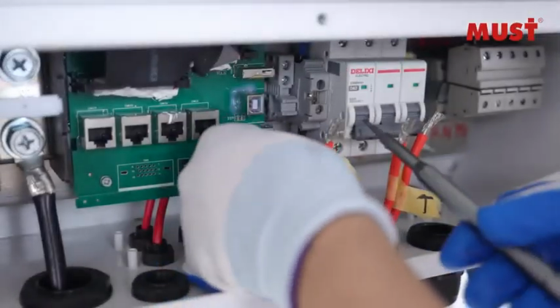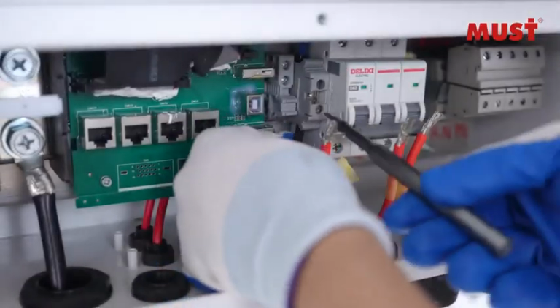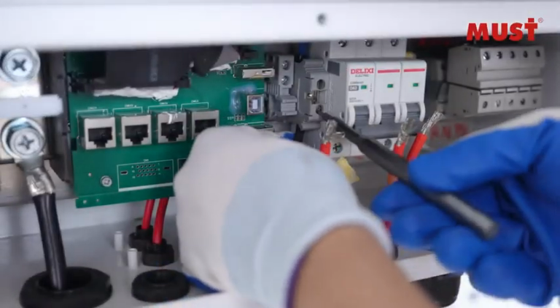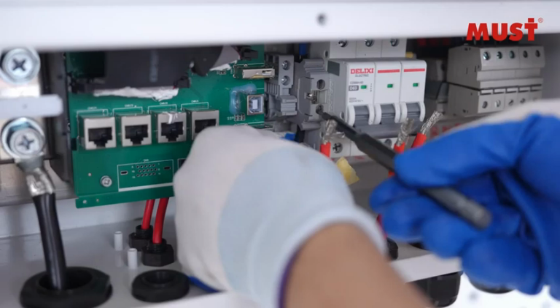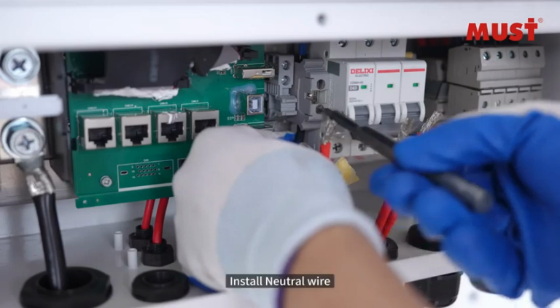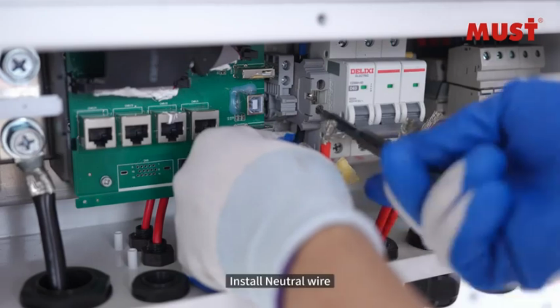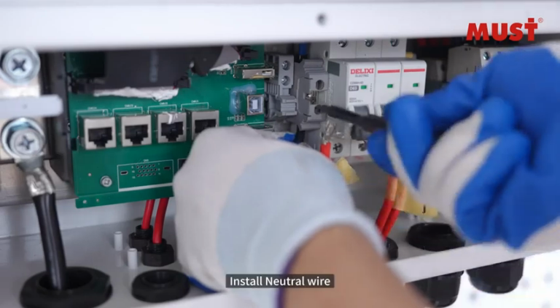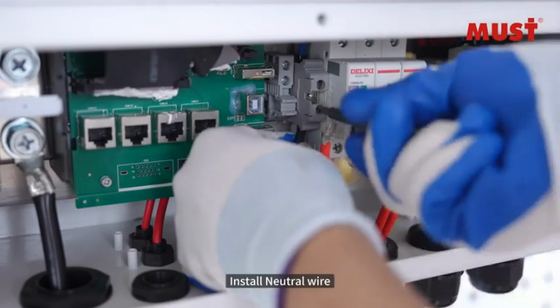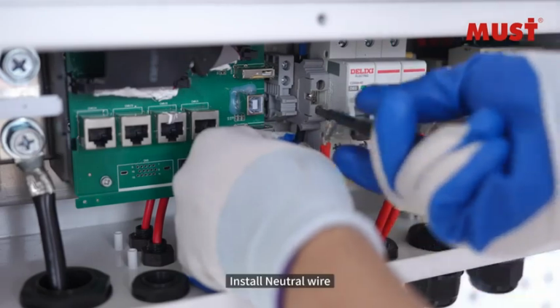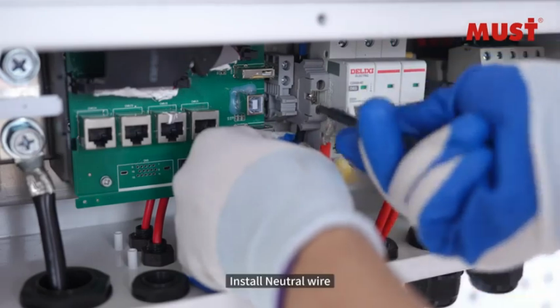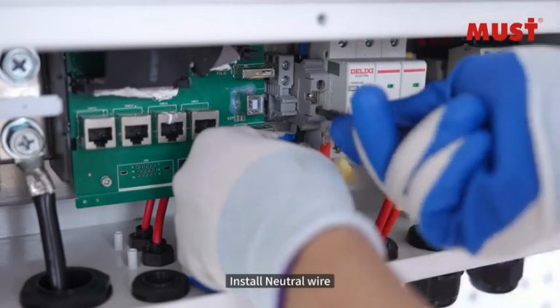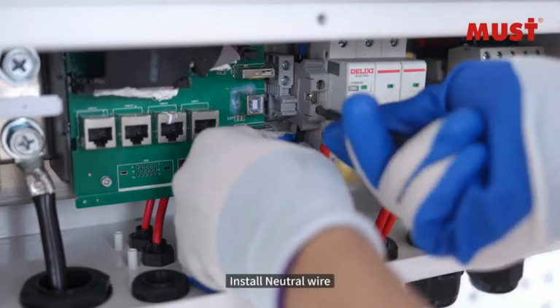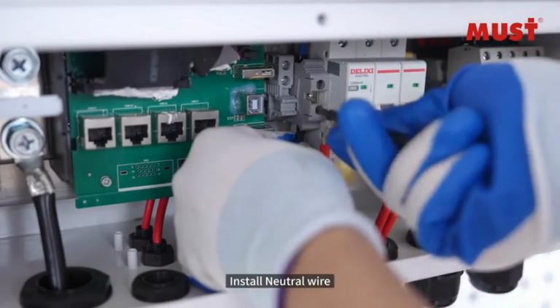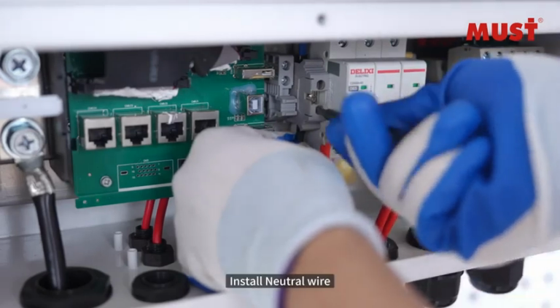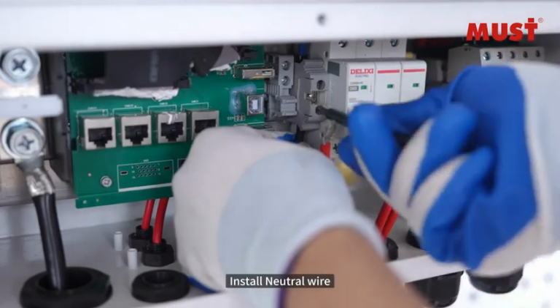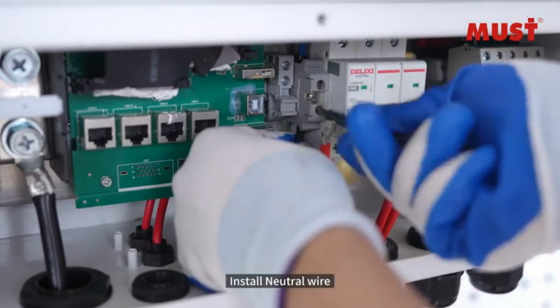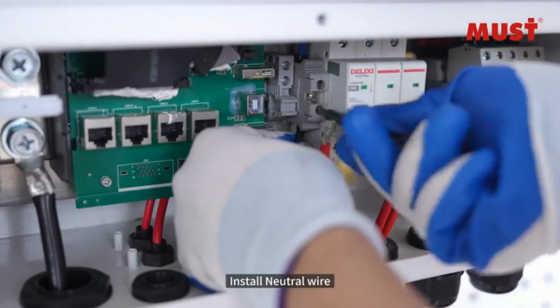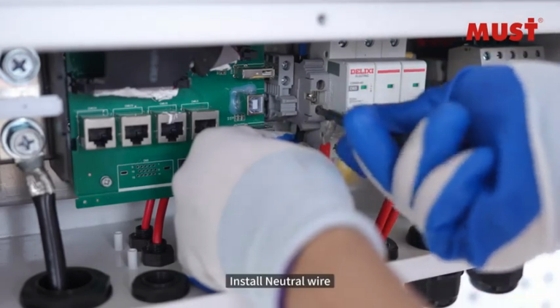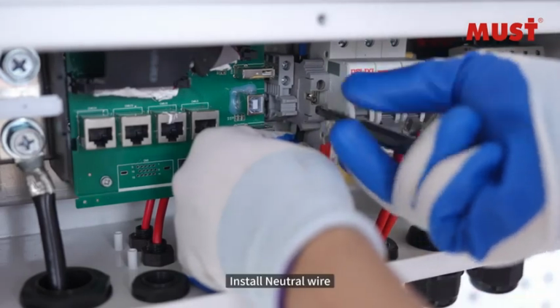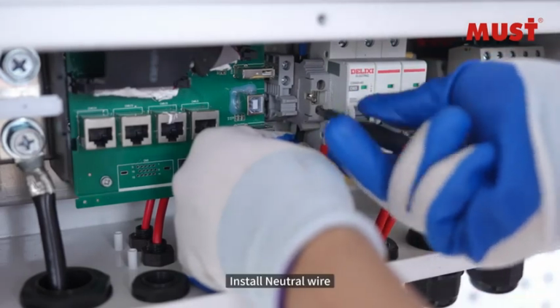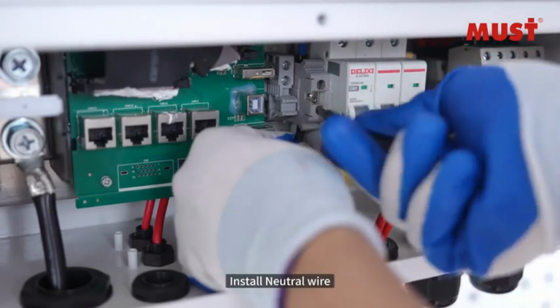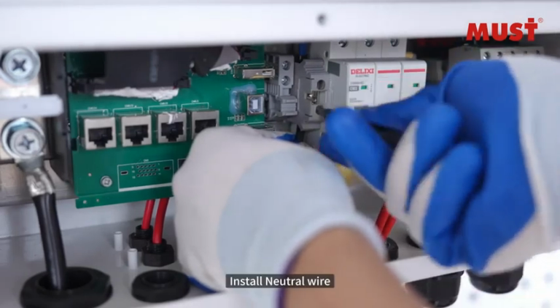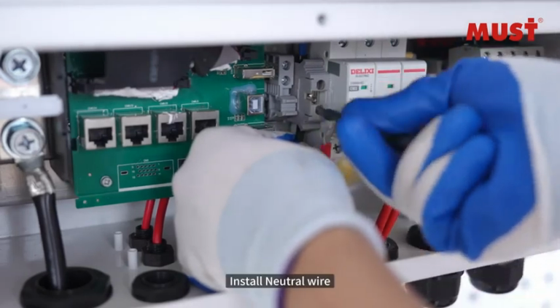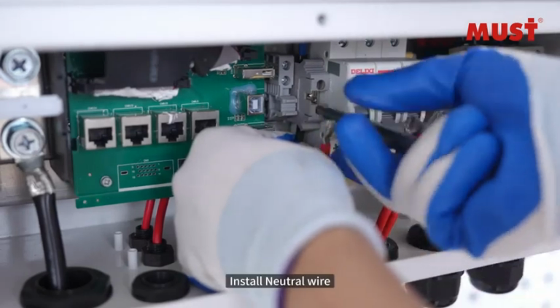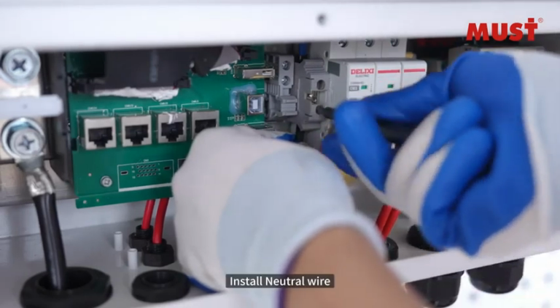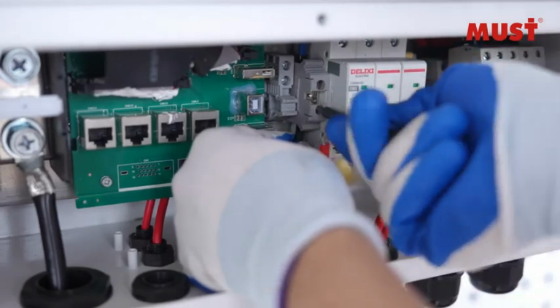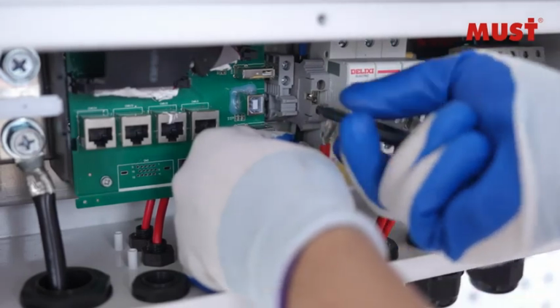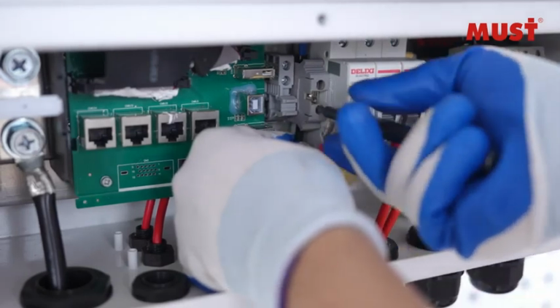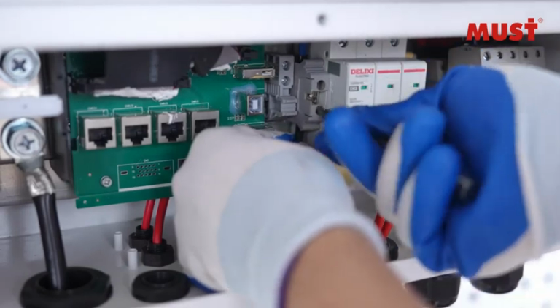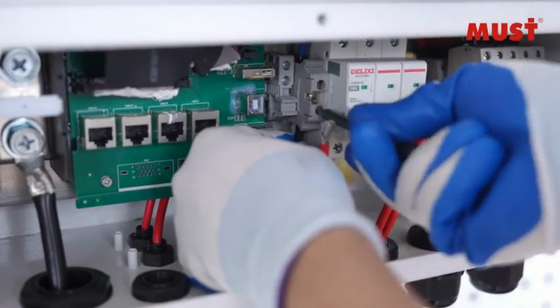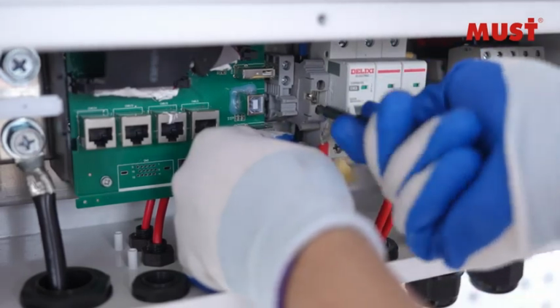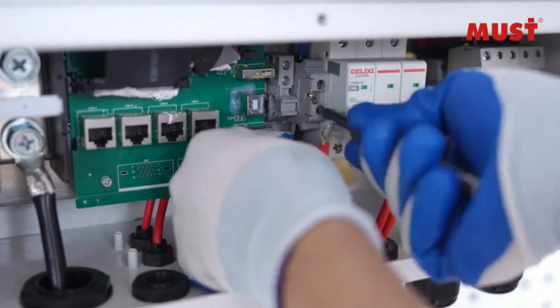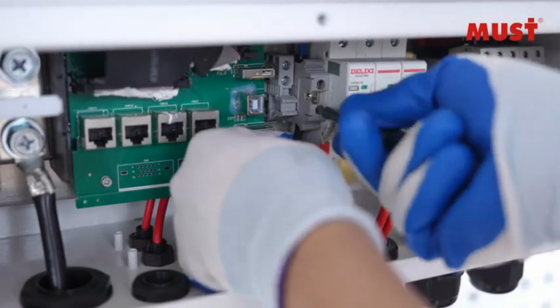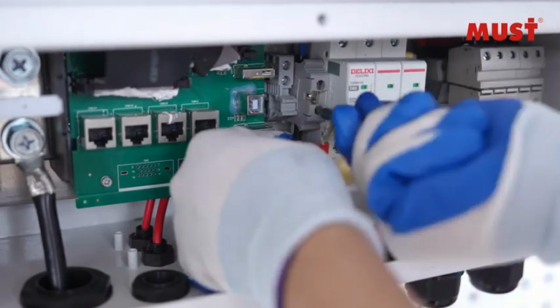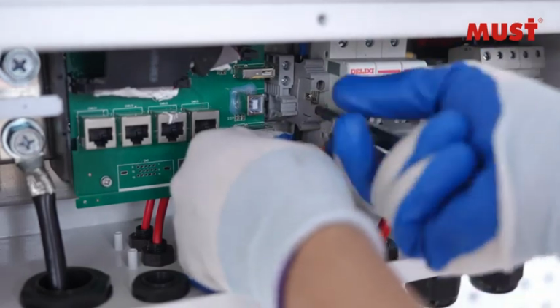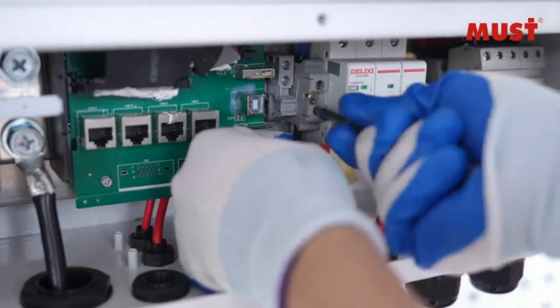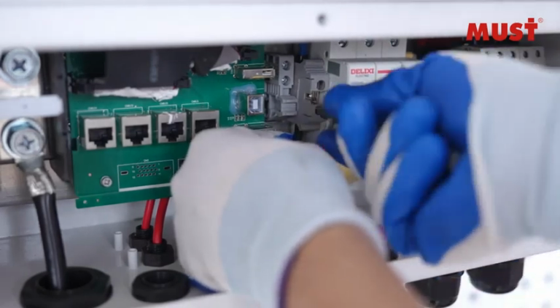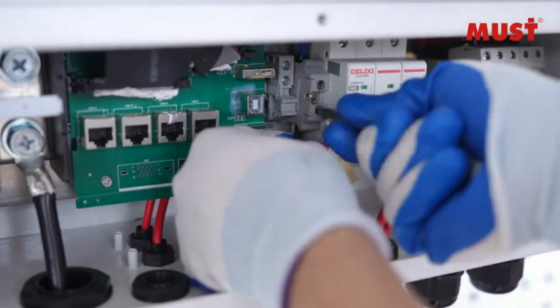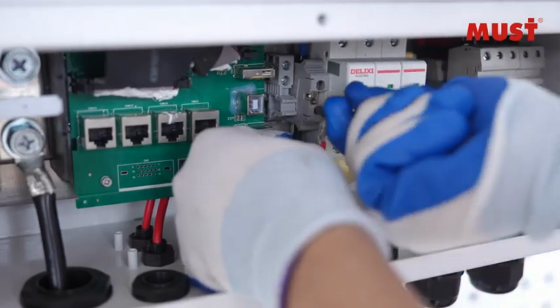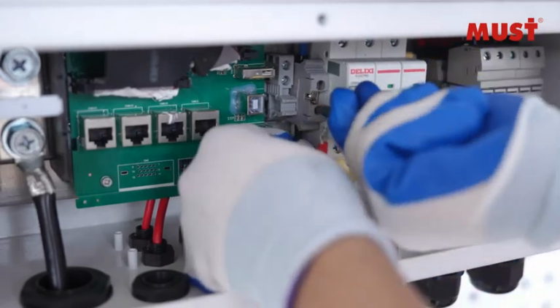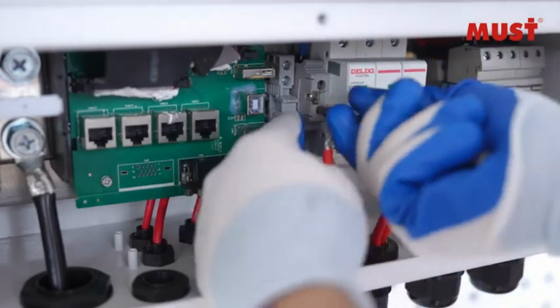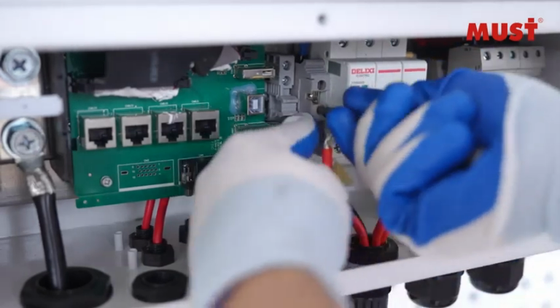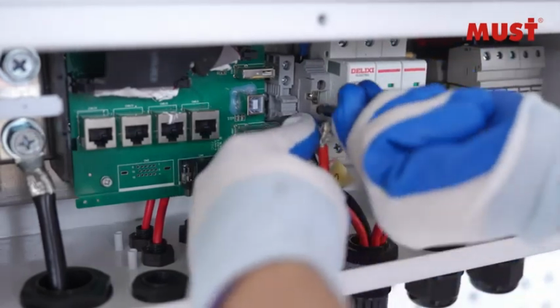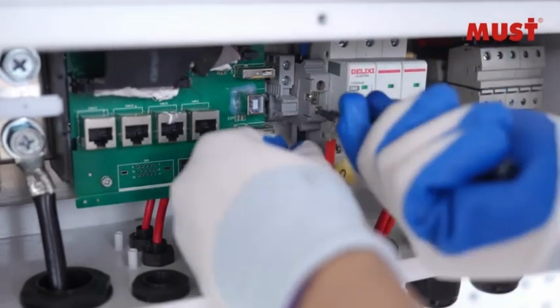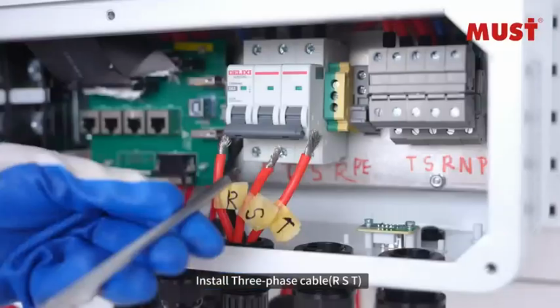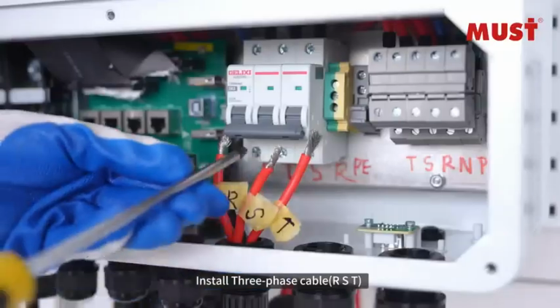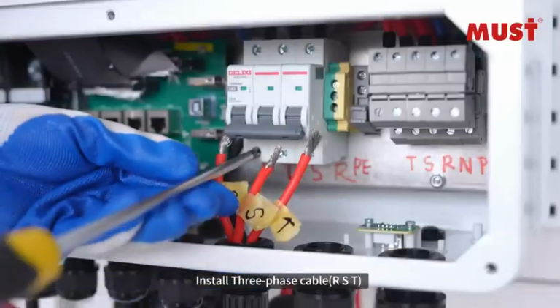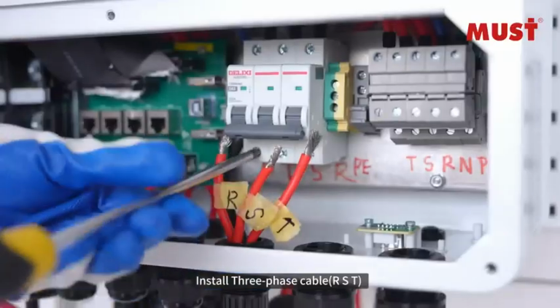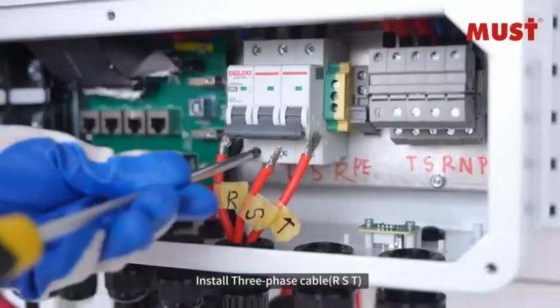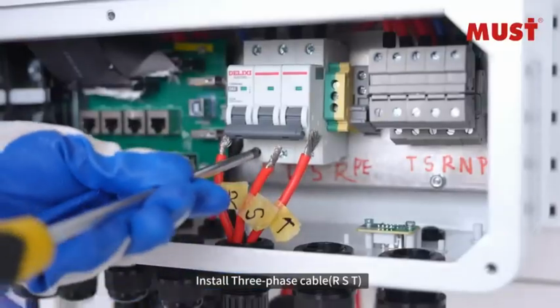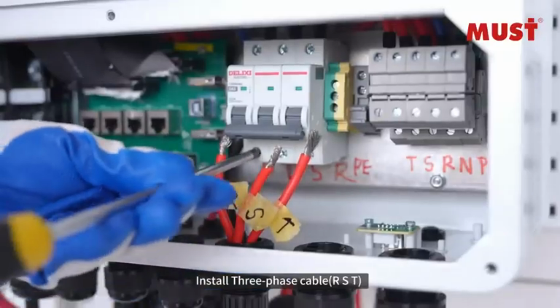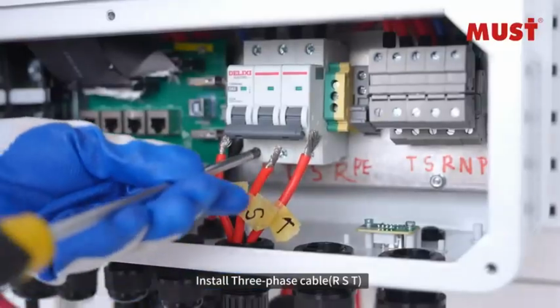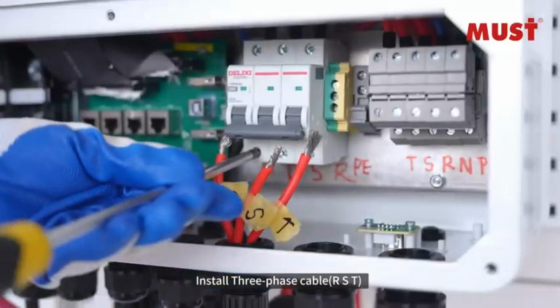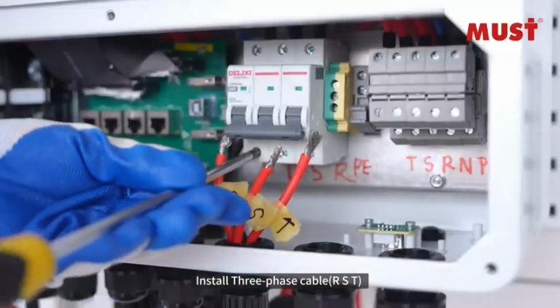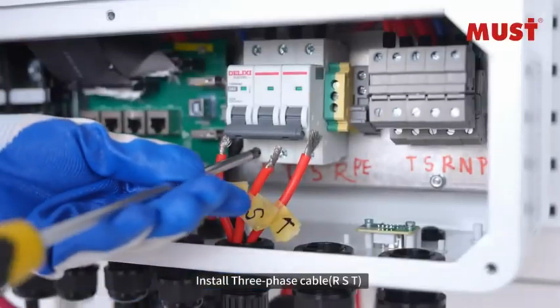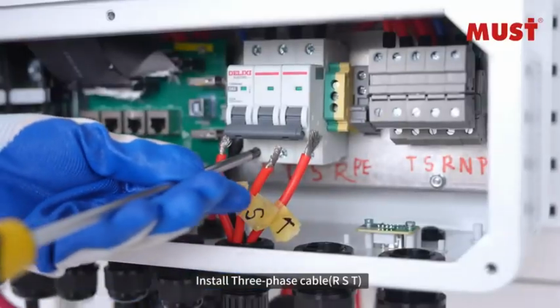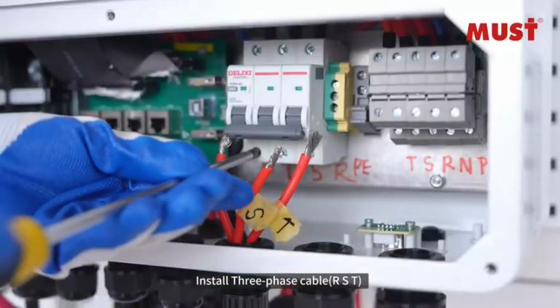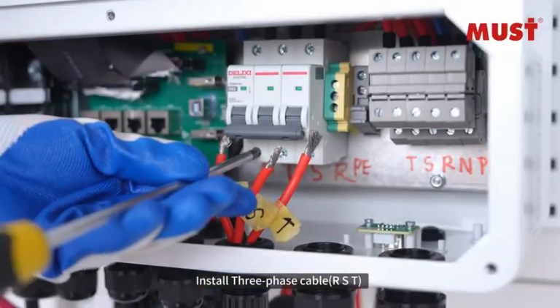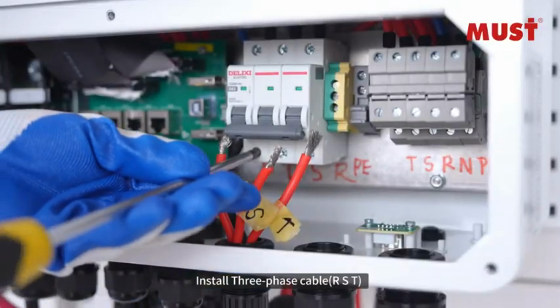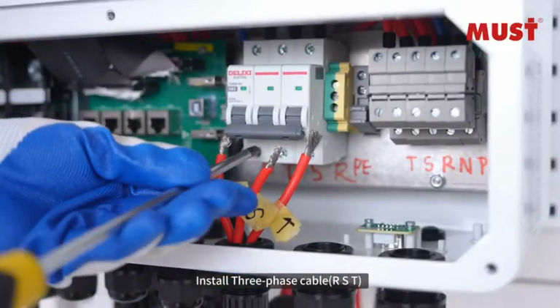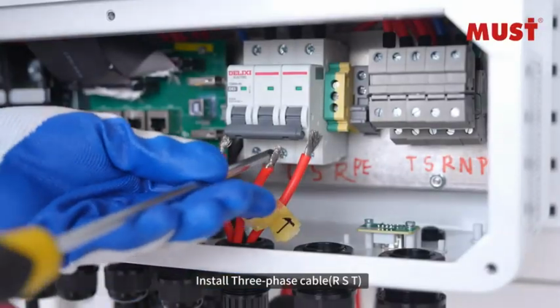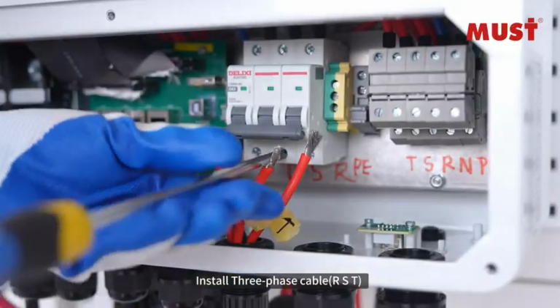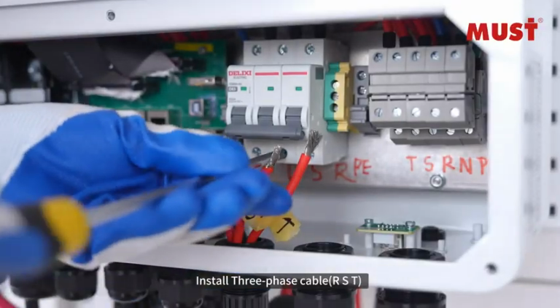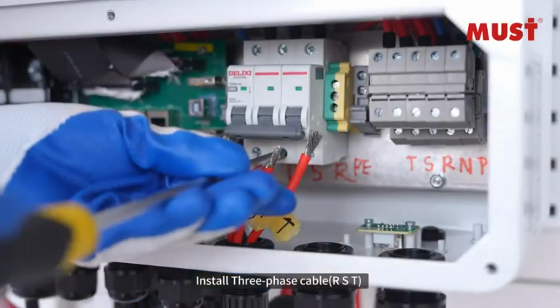Install the neutral wire. Install the 3-phase cable RST.